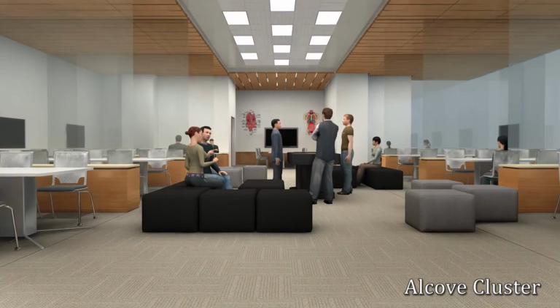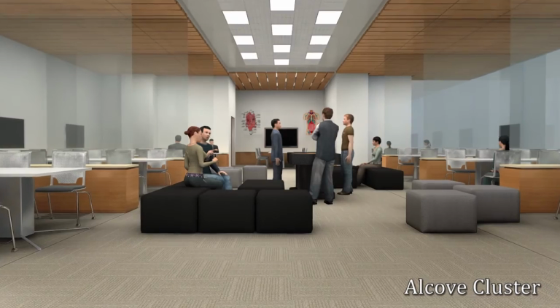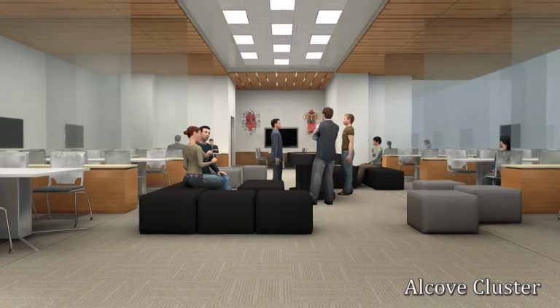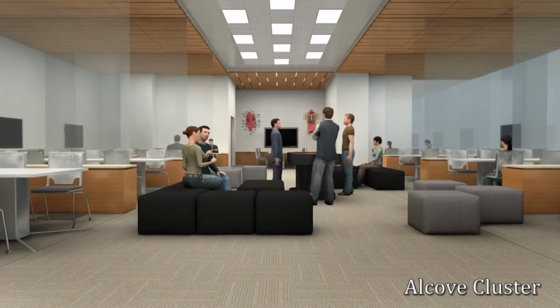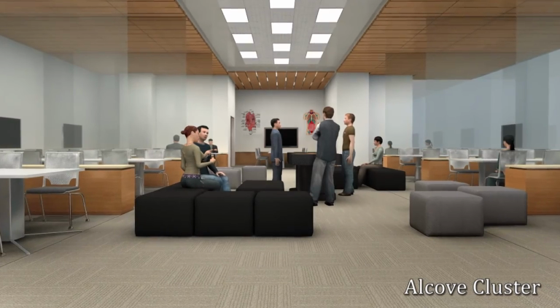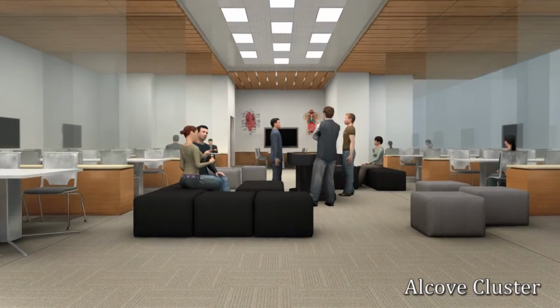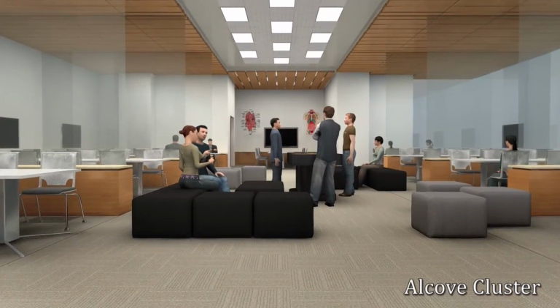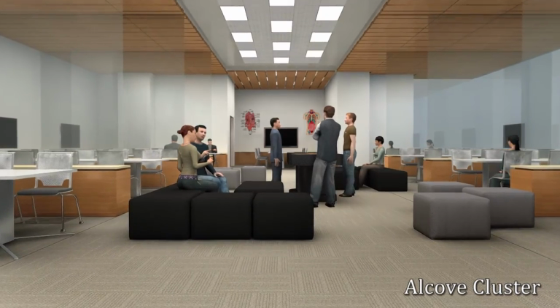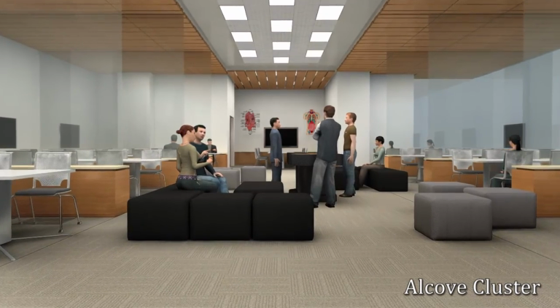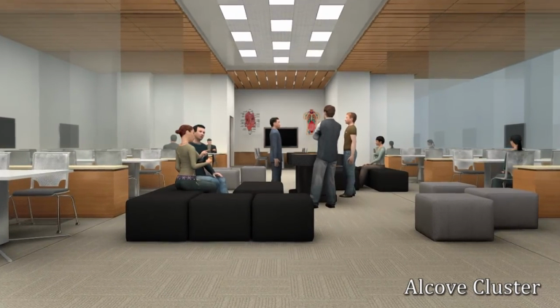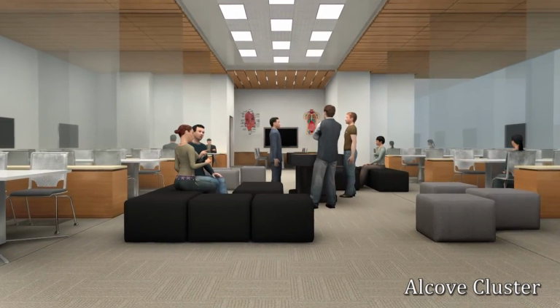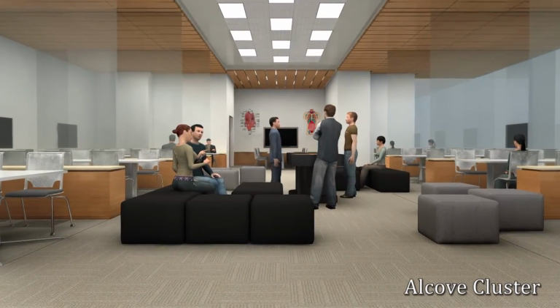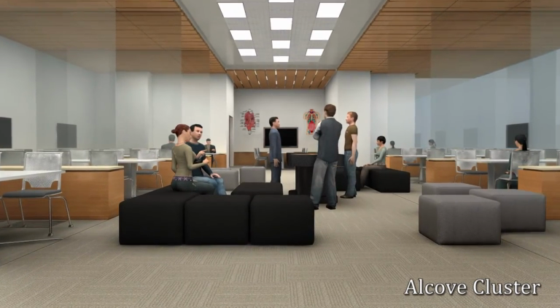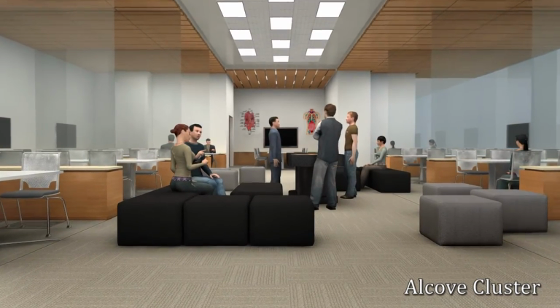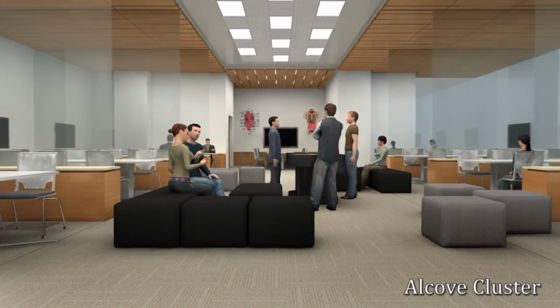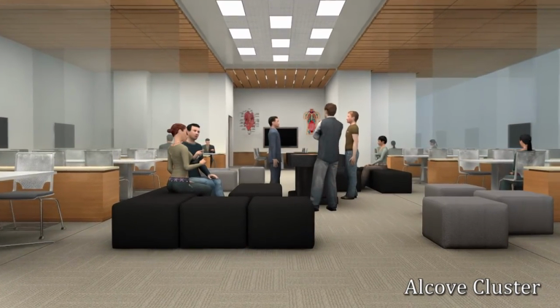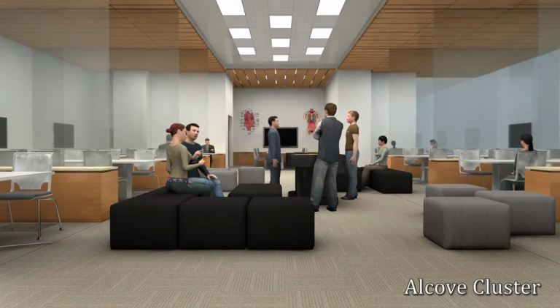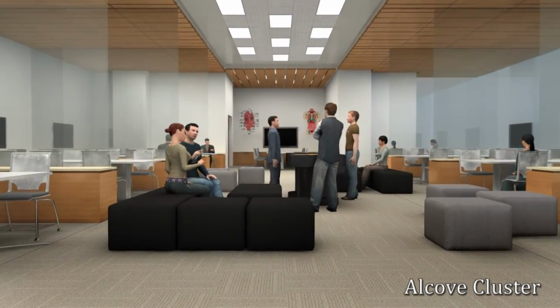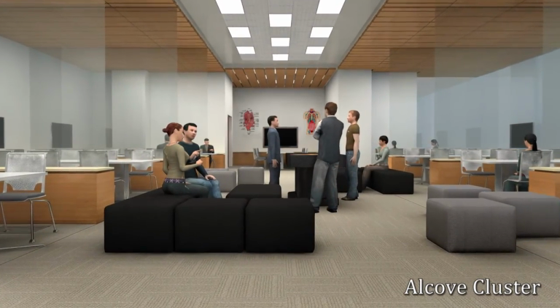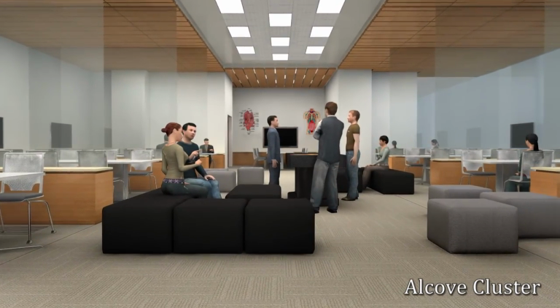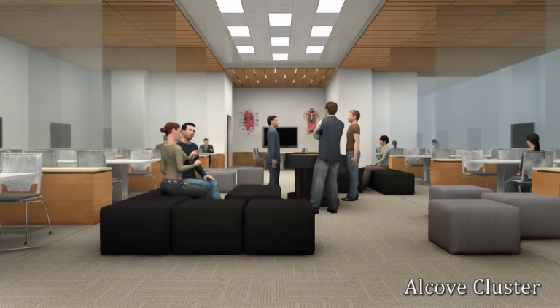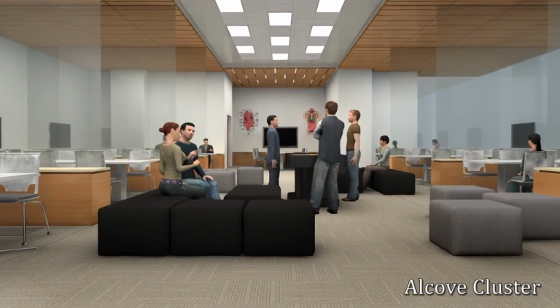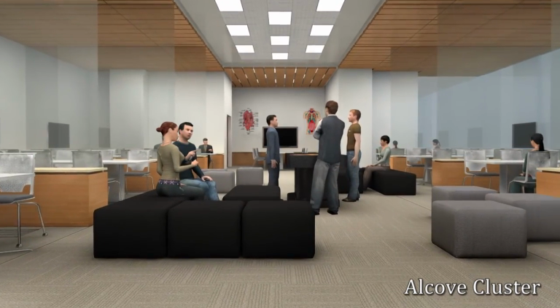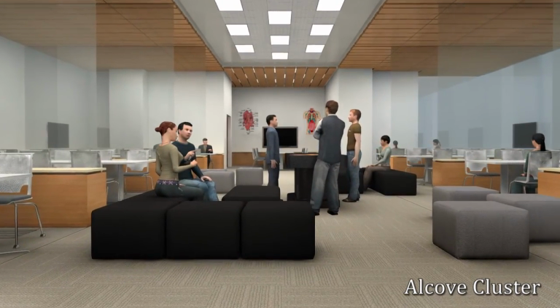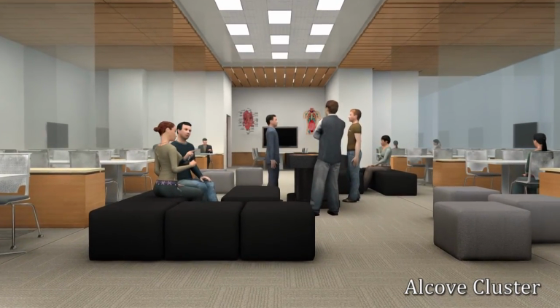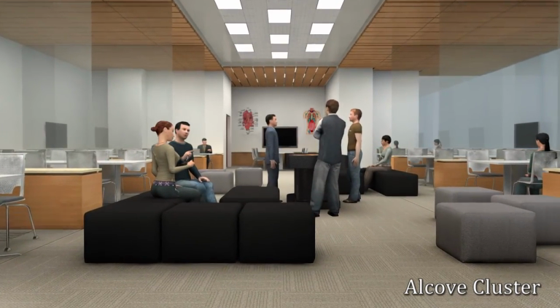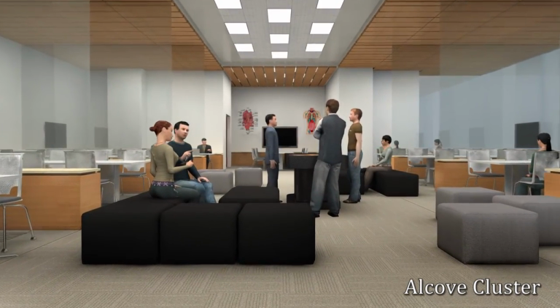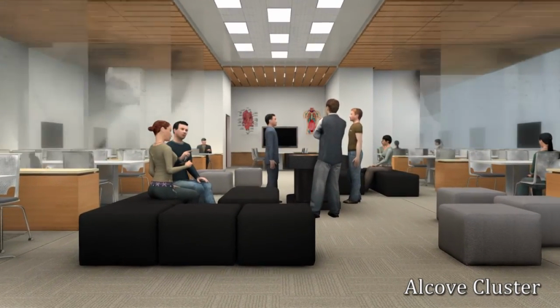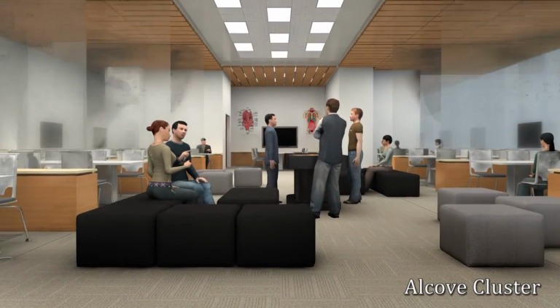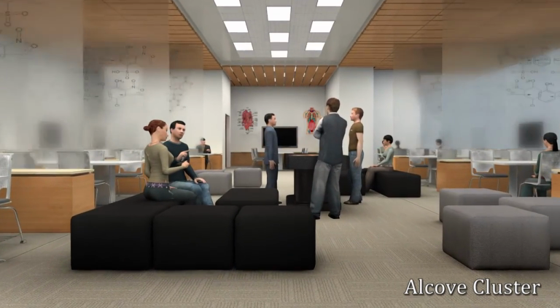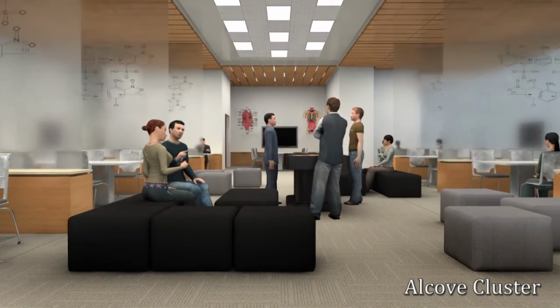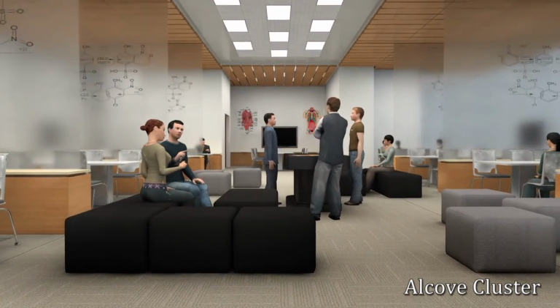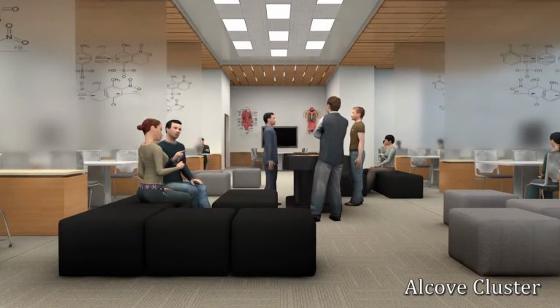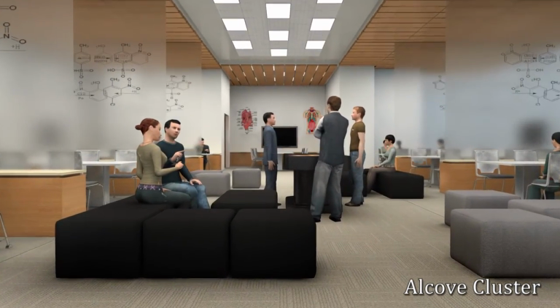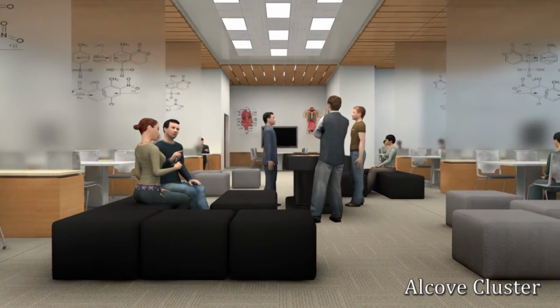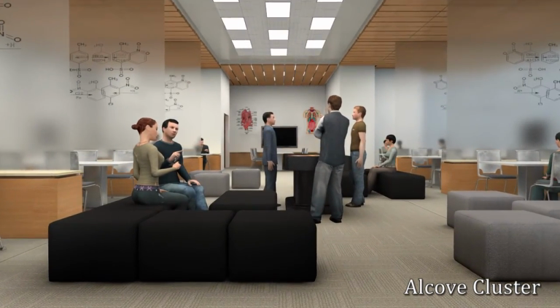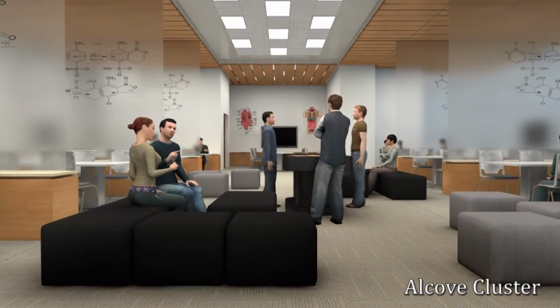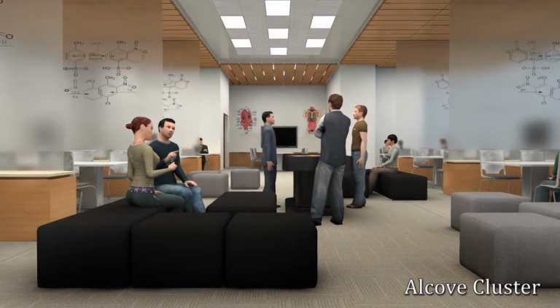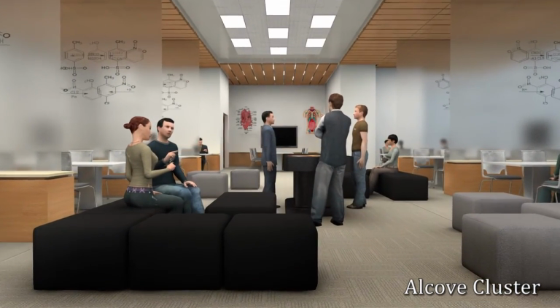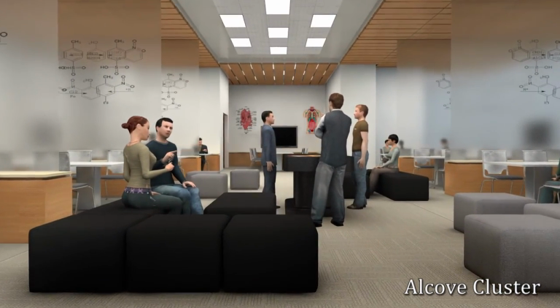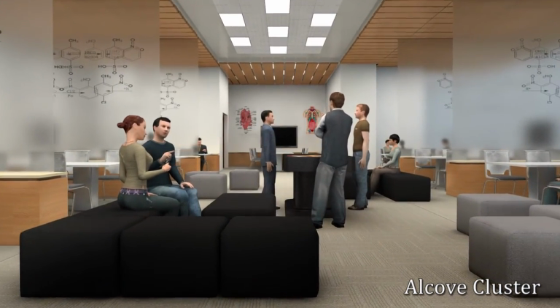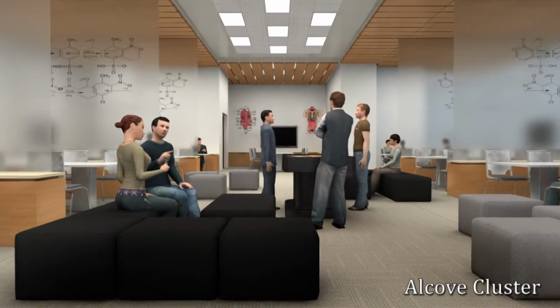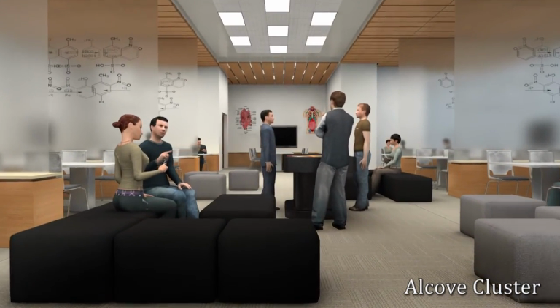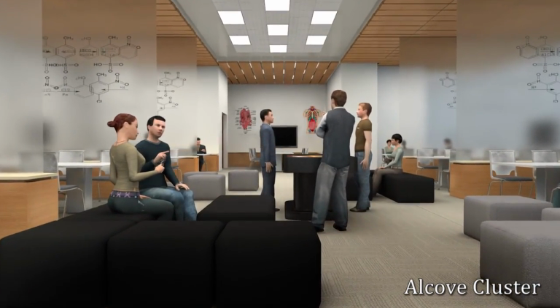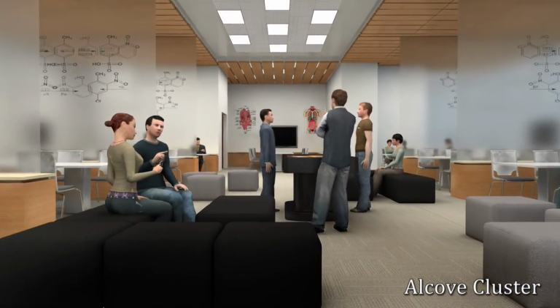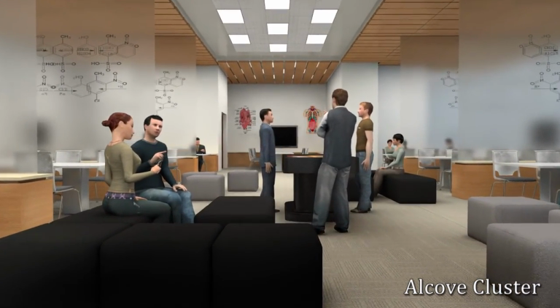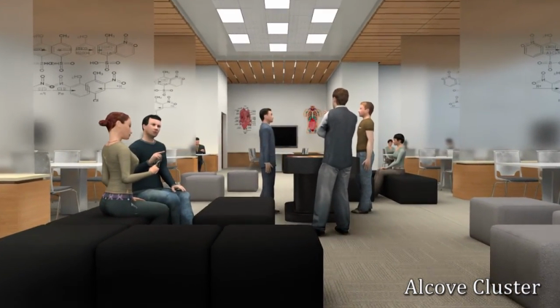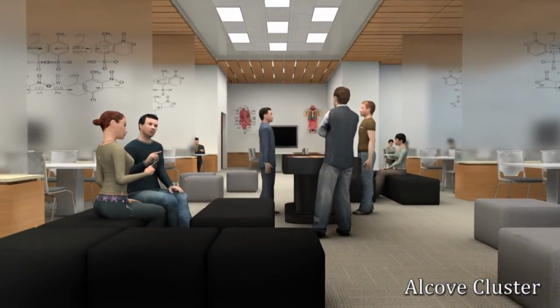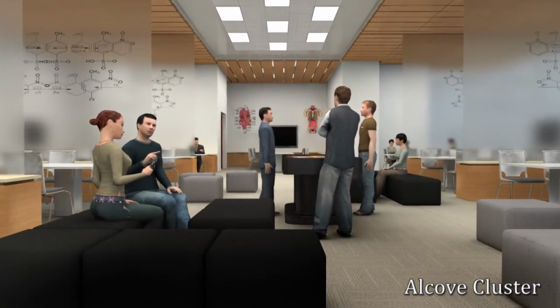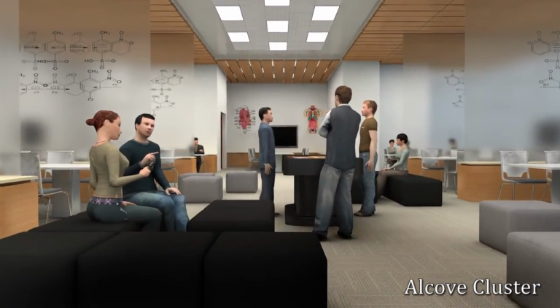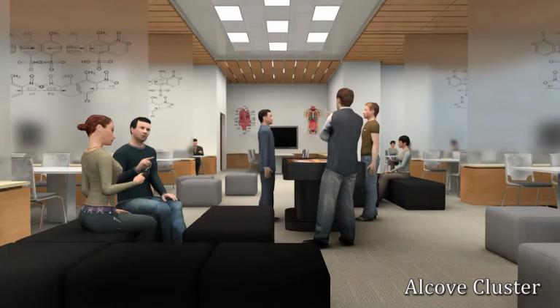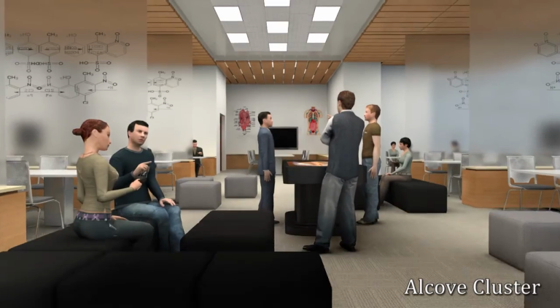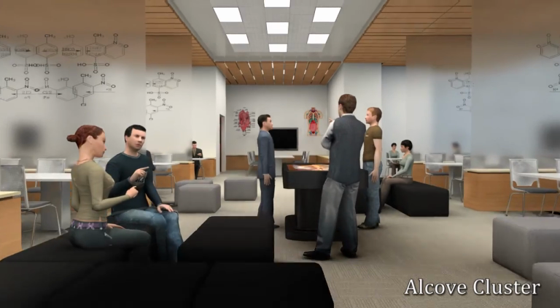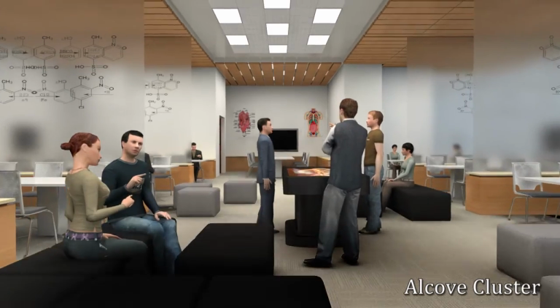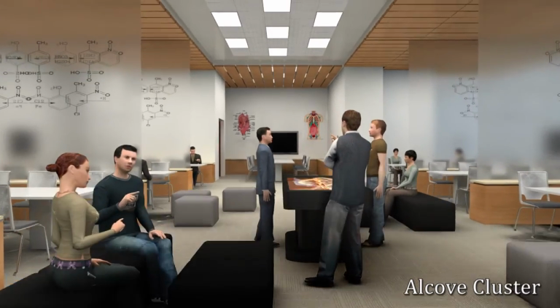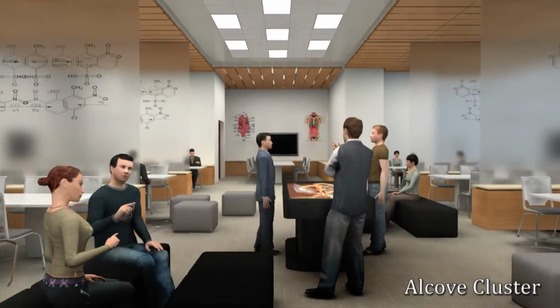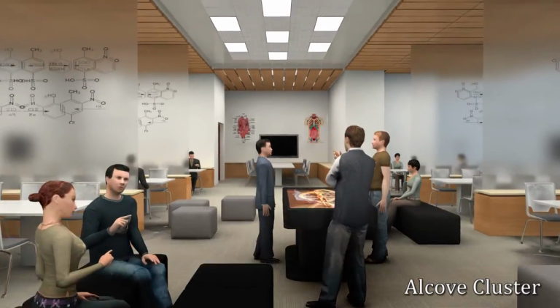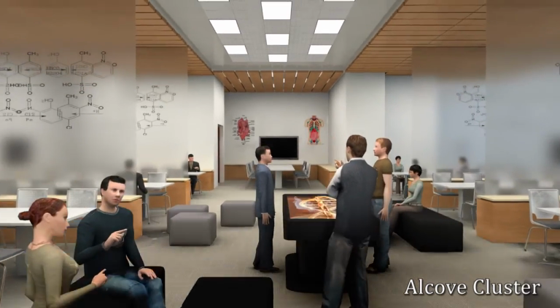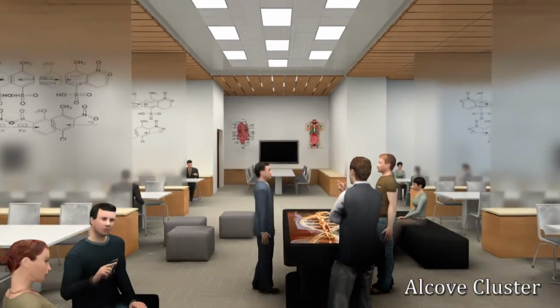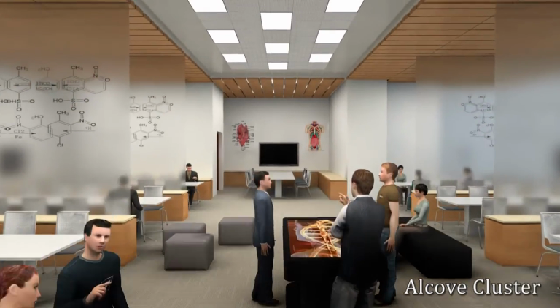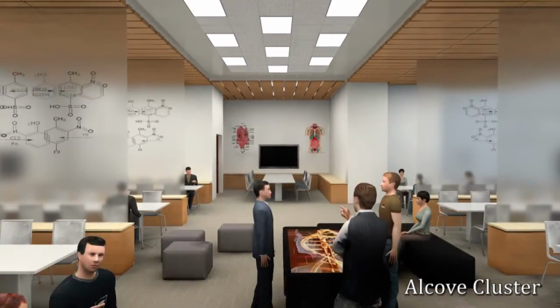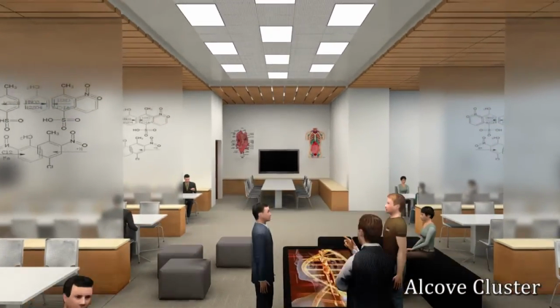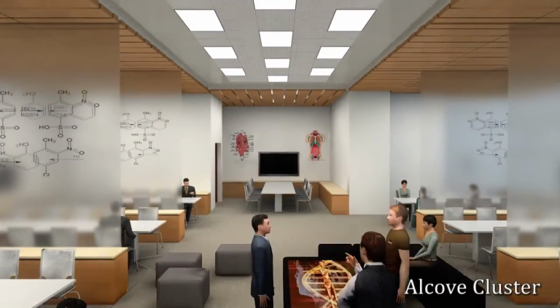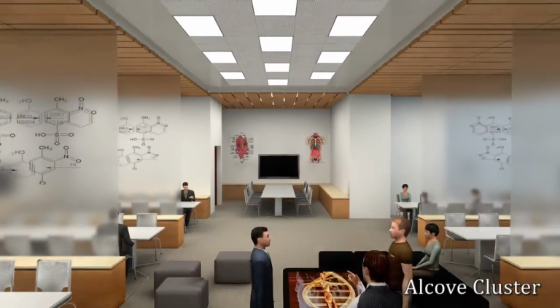Here at the Elcove Cluster, students can work in clusters of 12 while maintaining visual connectivity with their tutors.